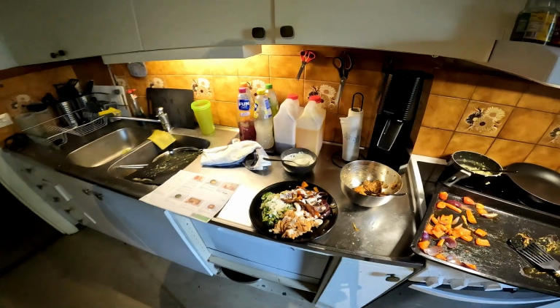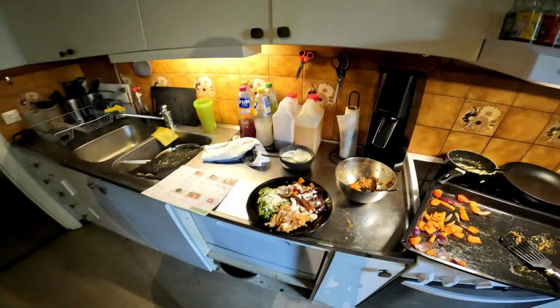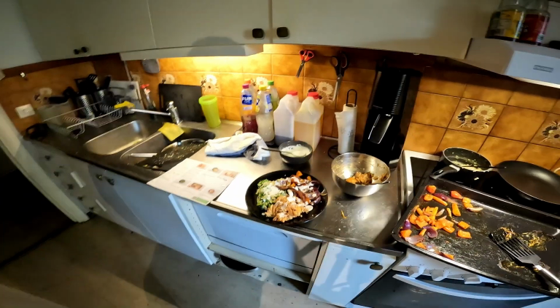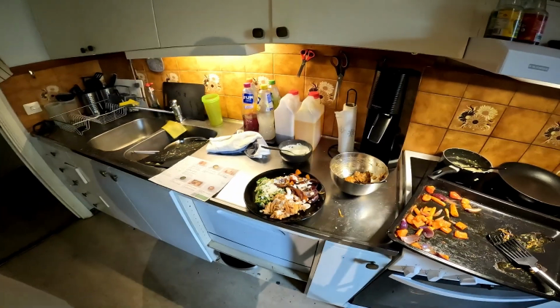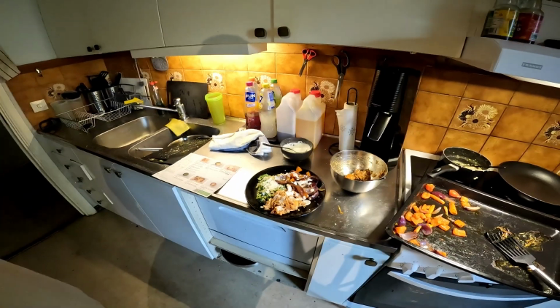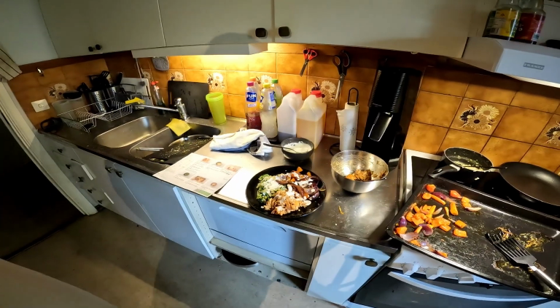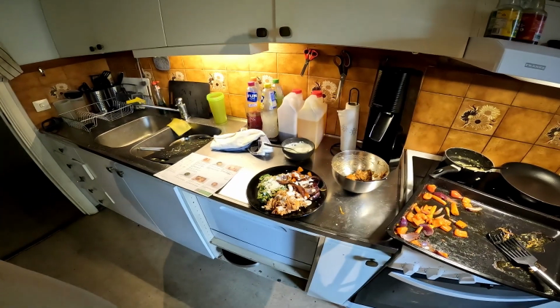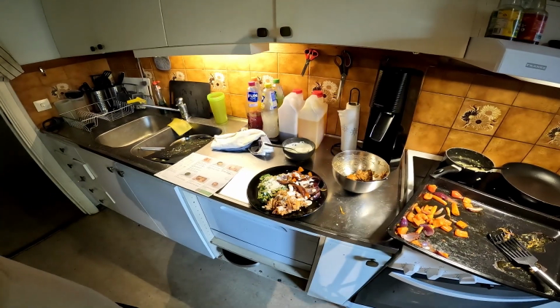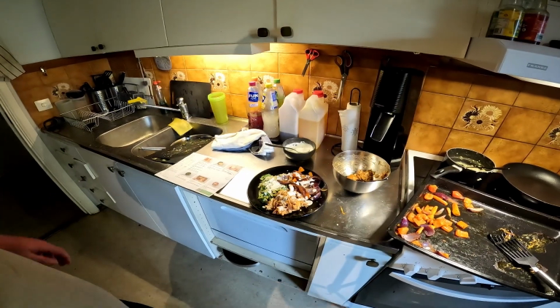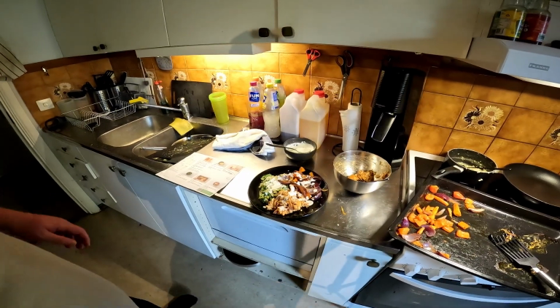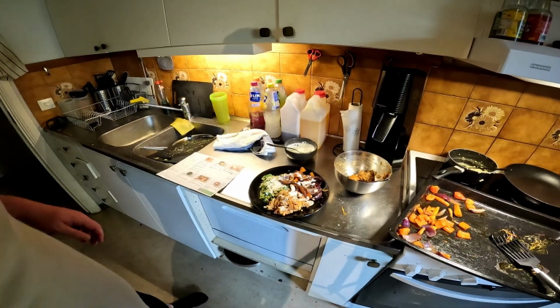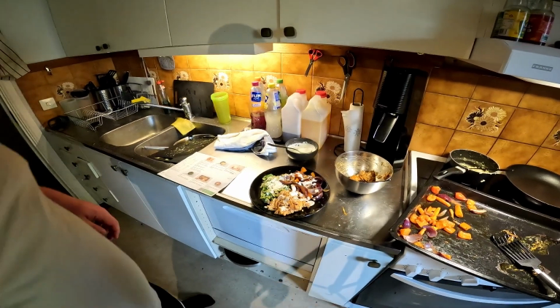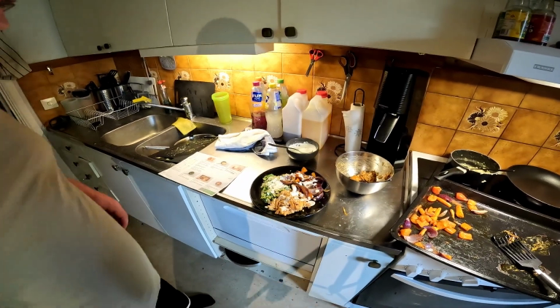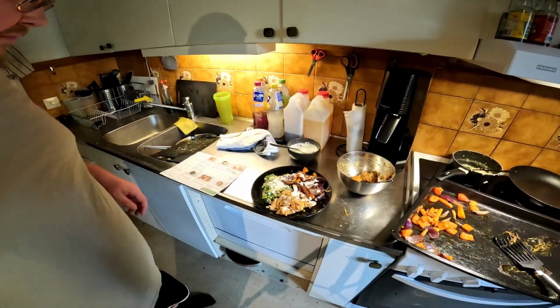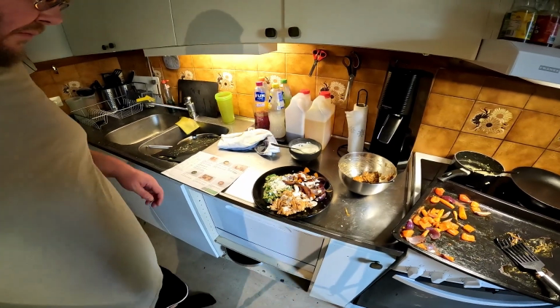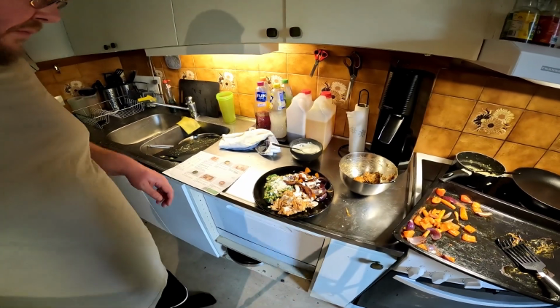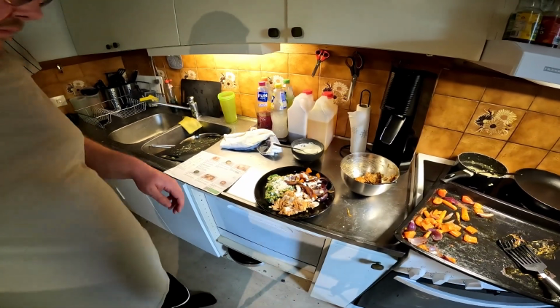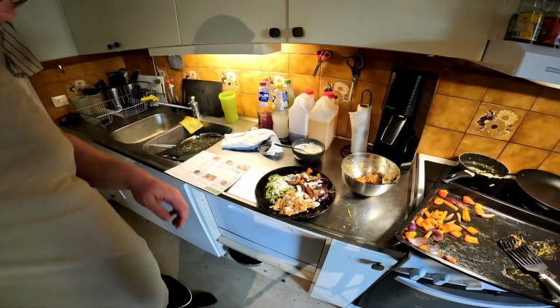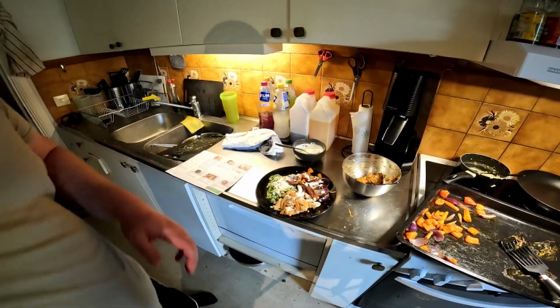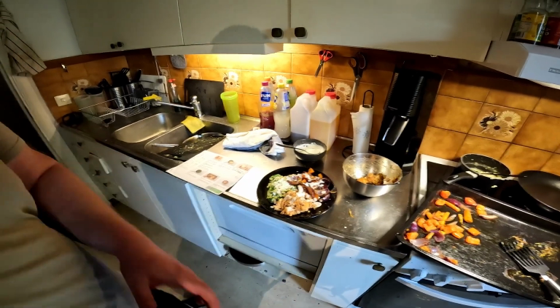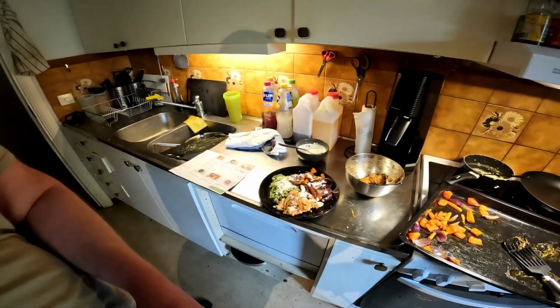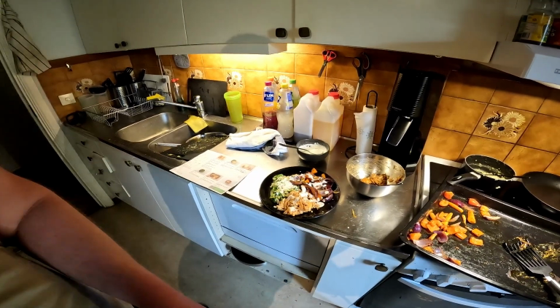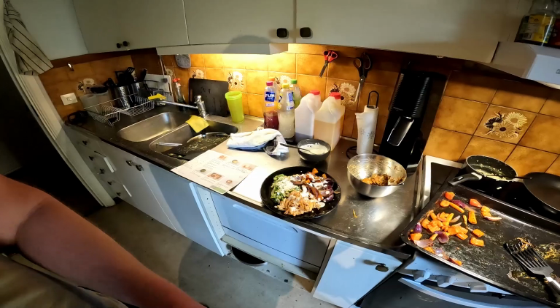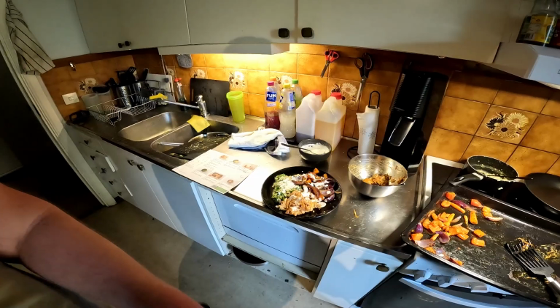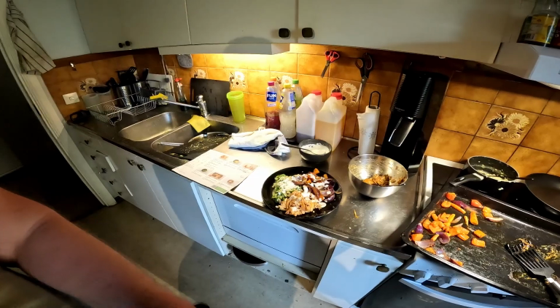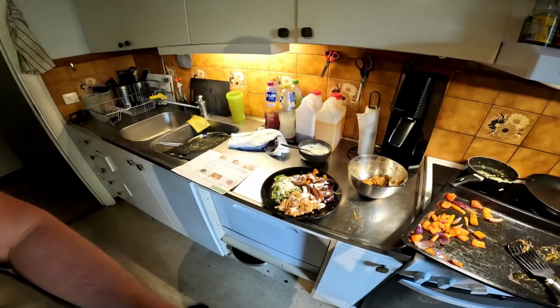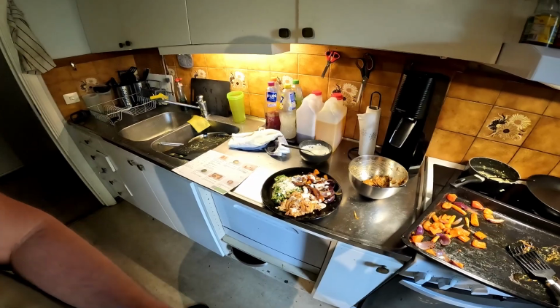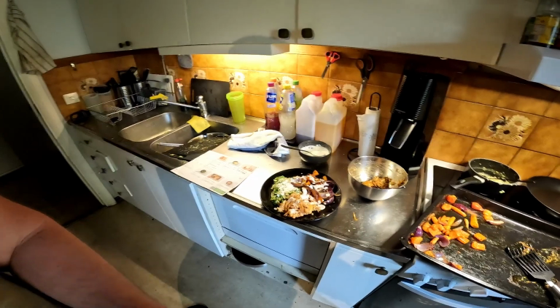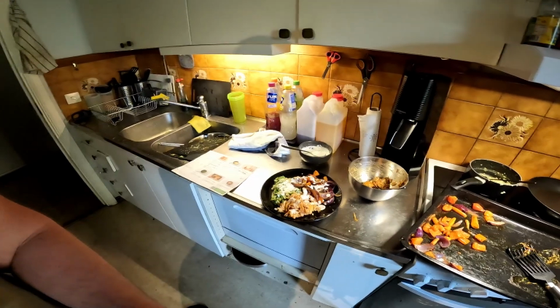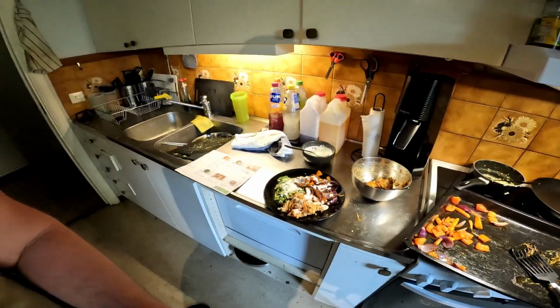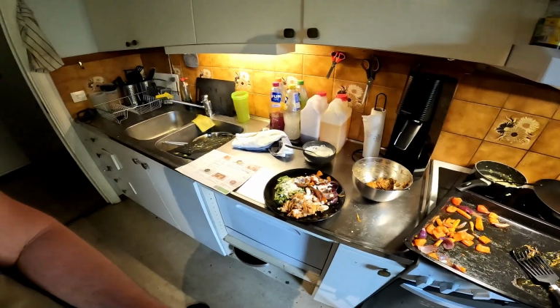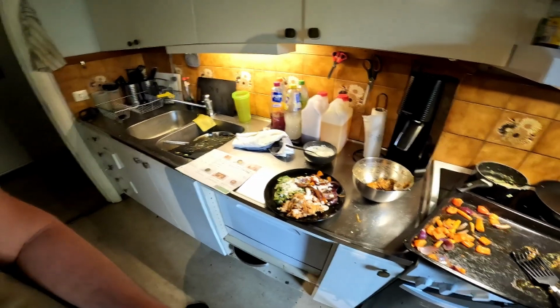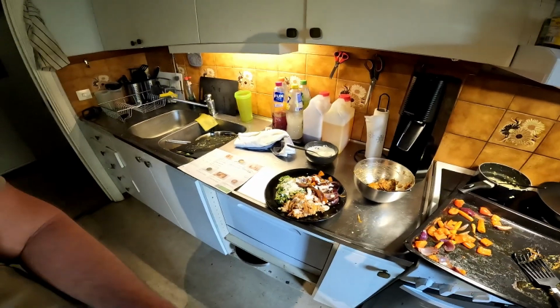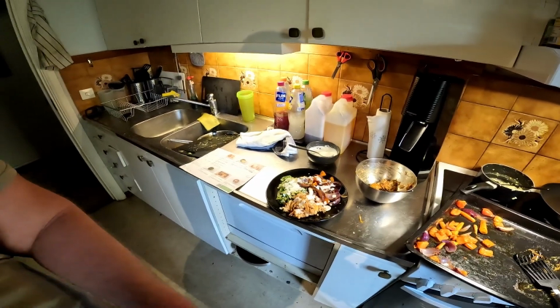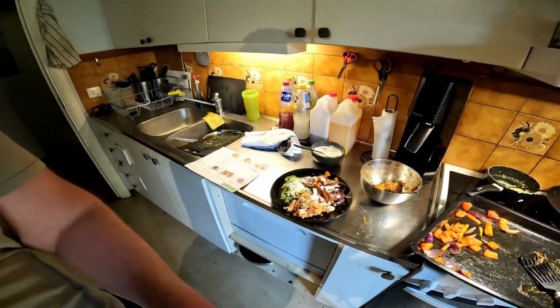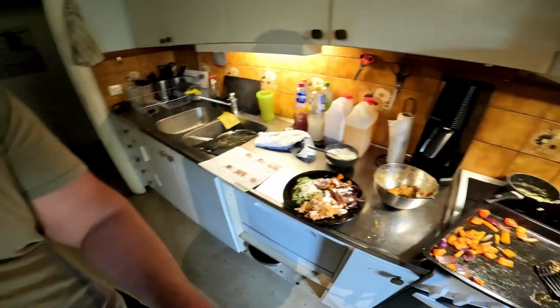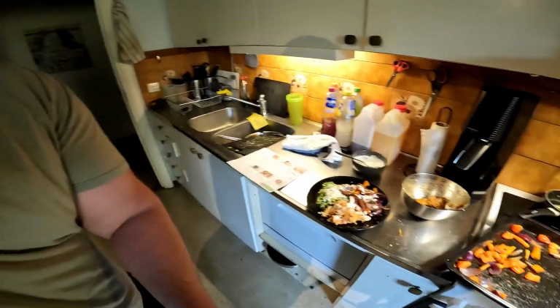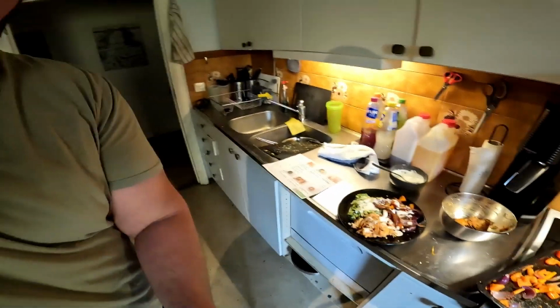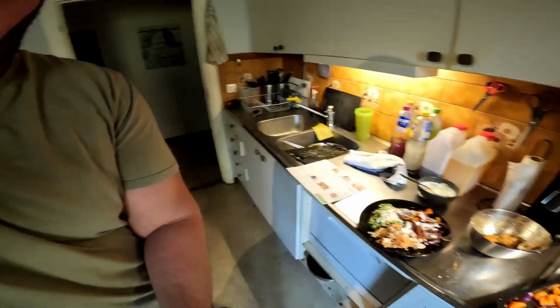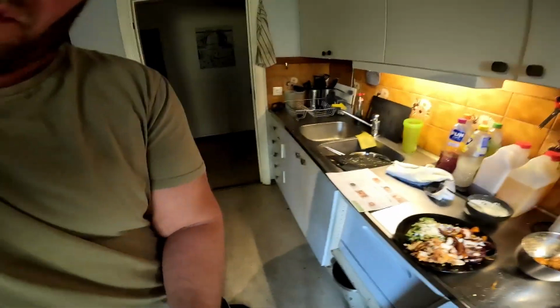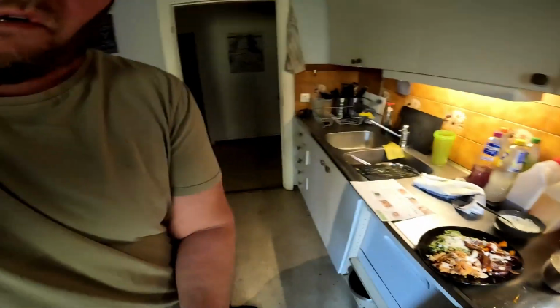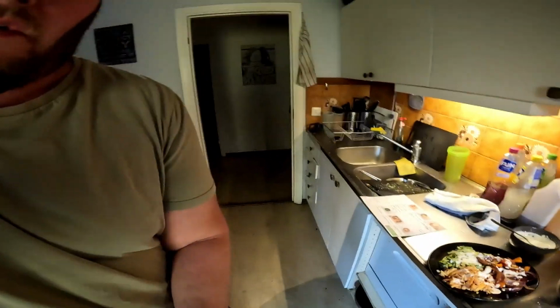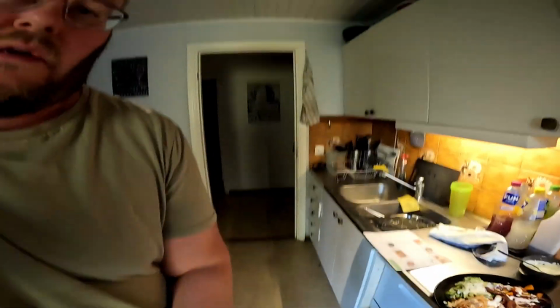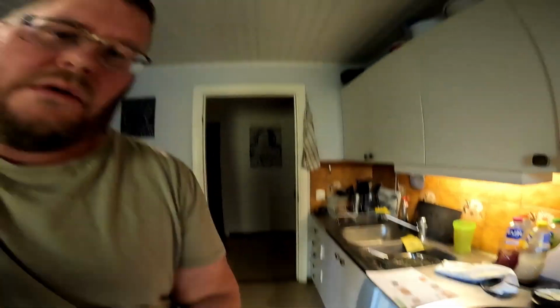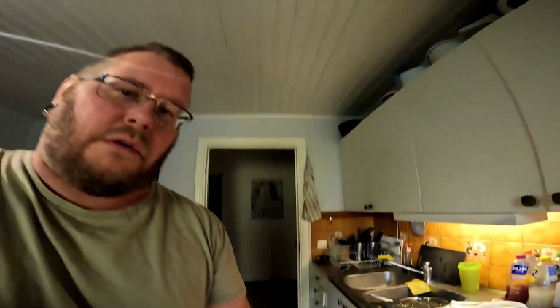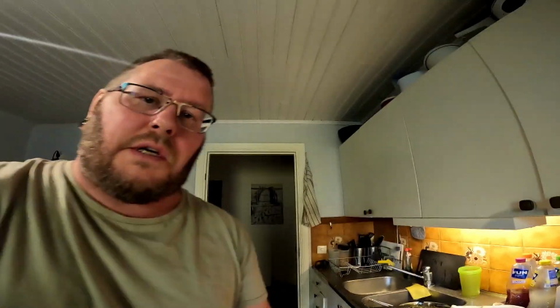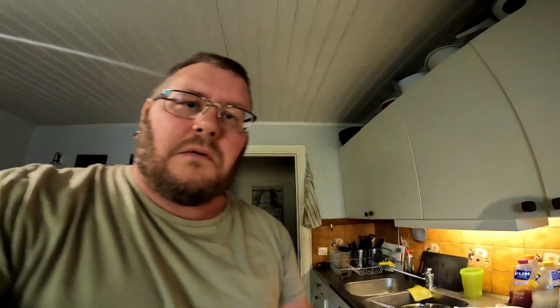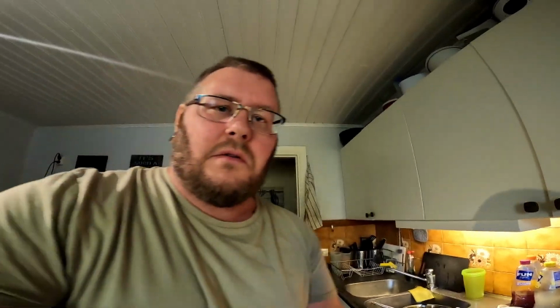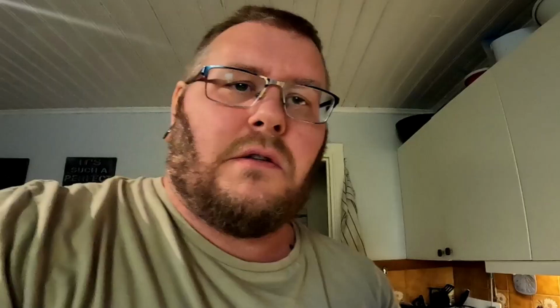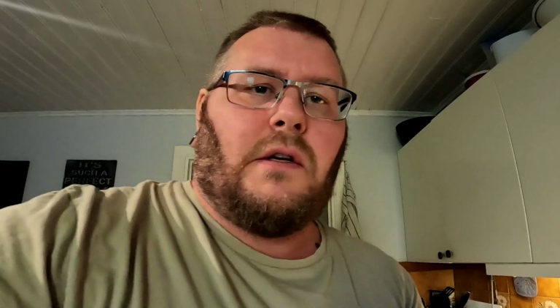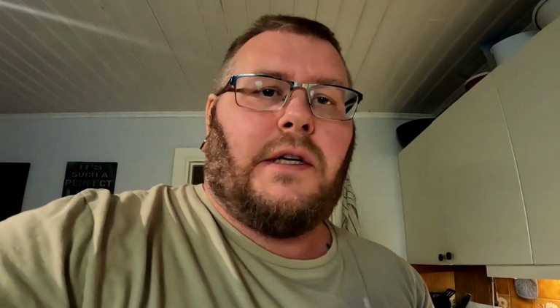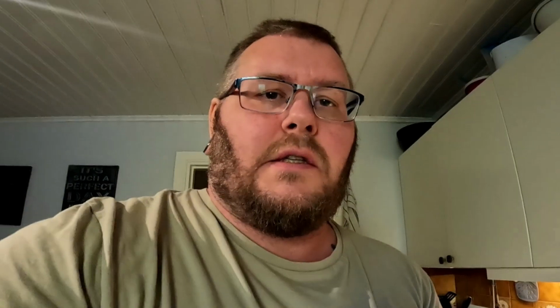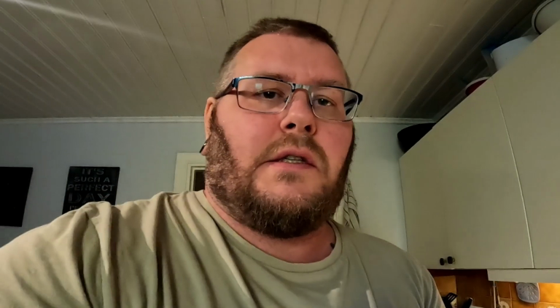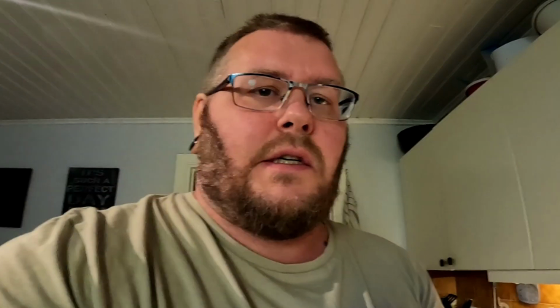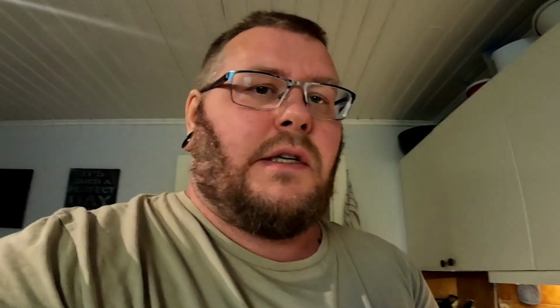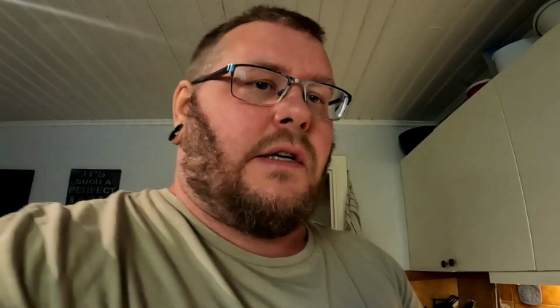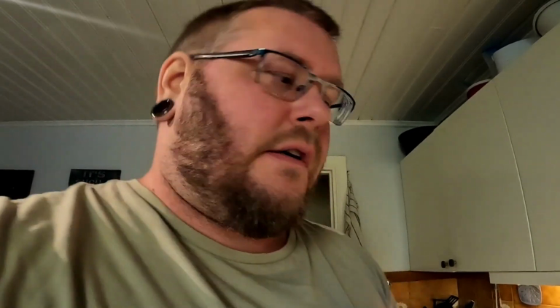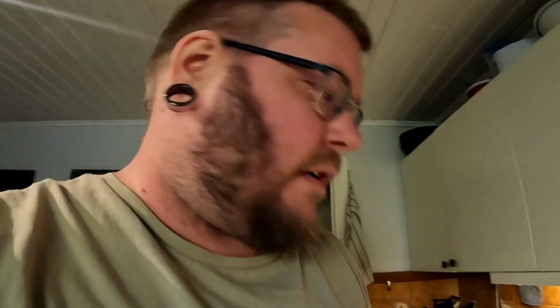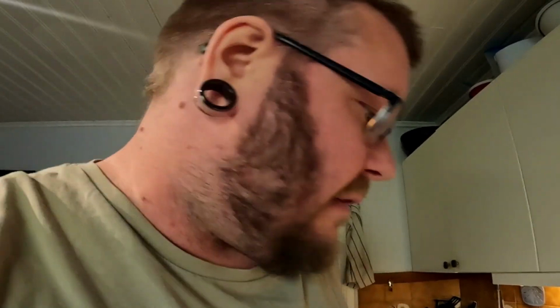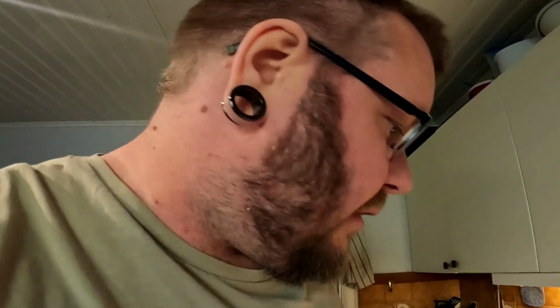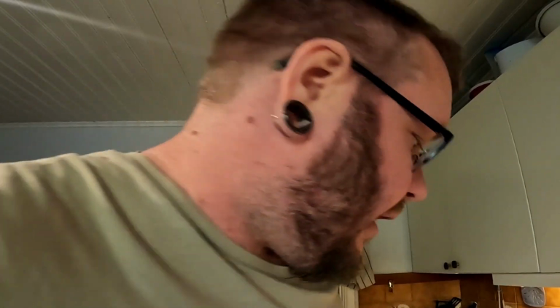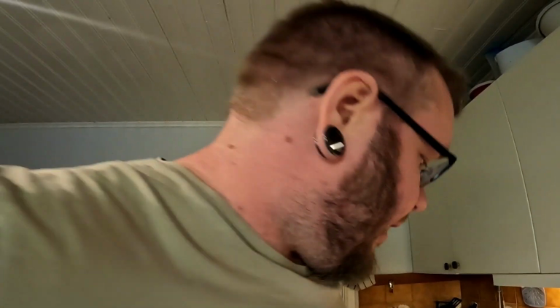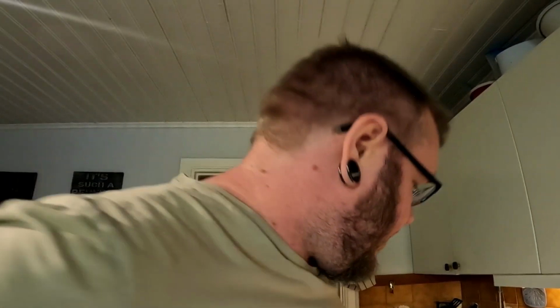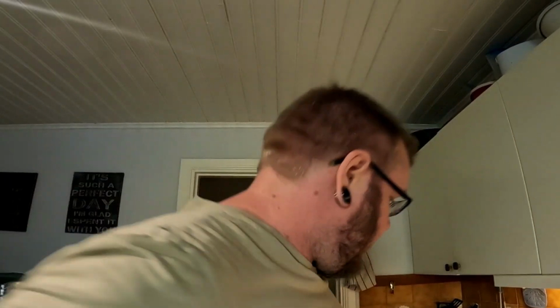Half-ish of the lime dressing on top, and we're finished. Okay, let's have a taste.